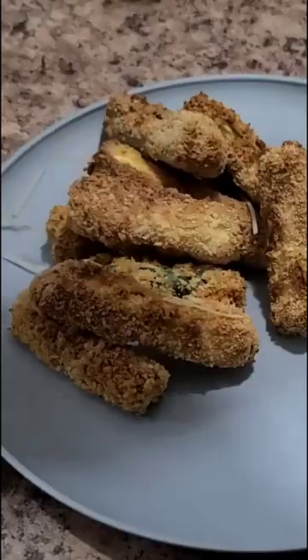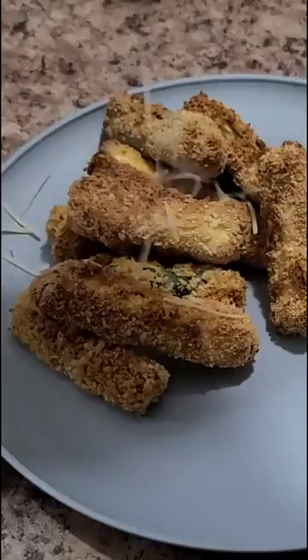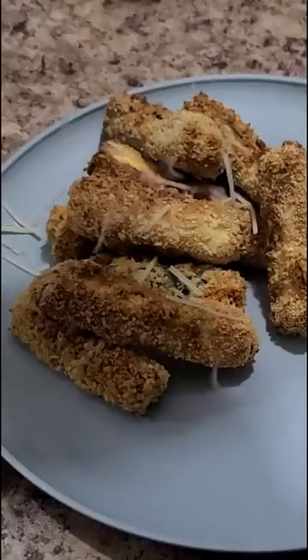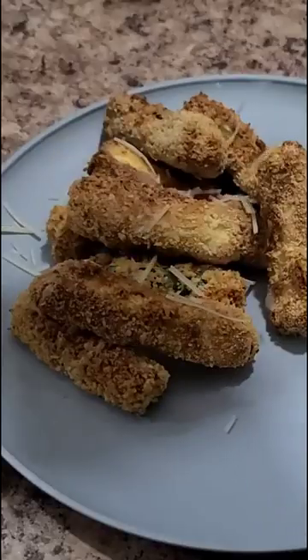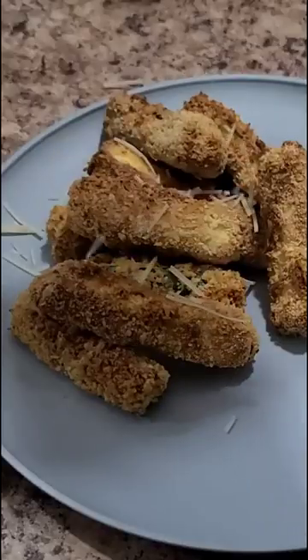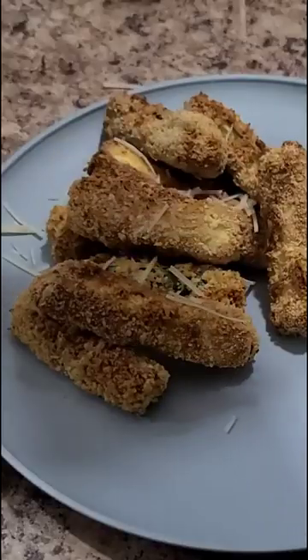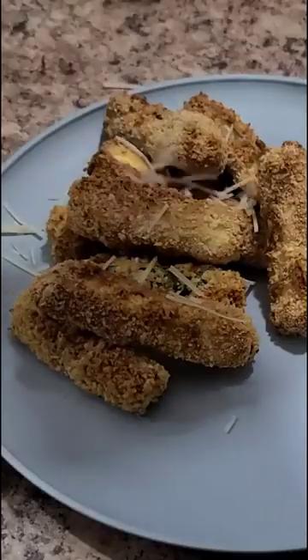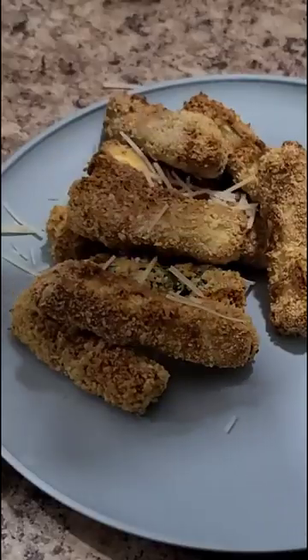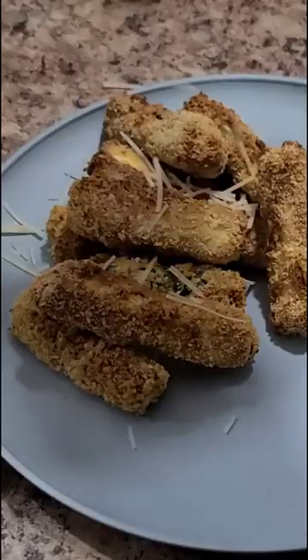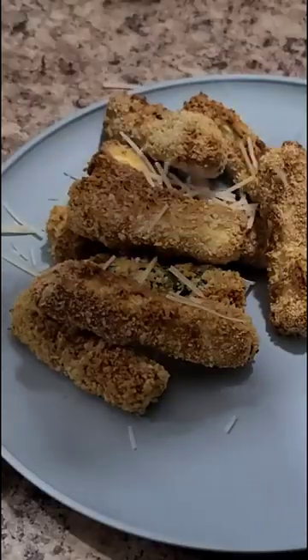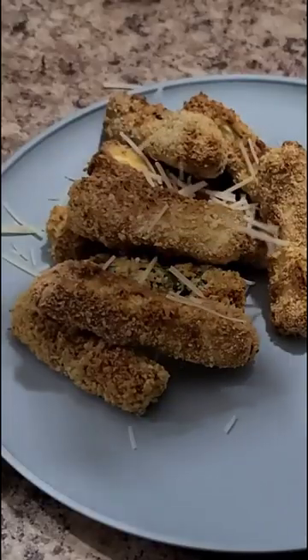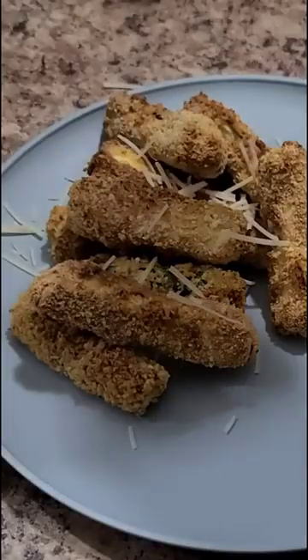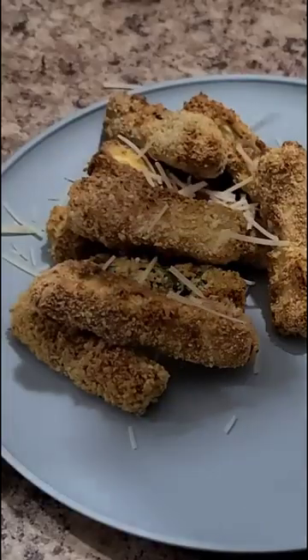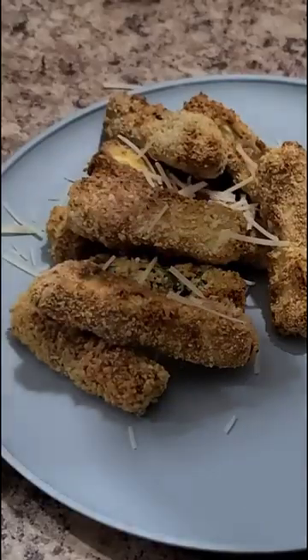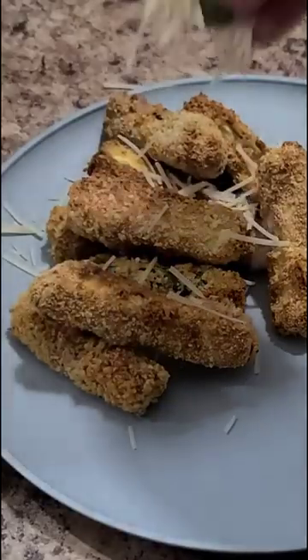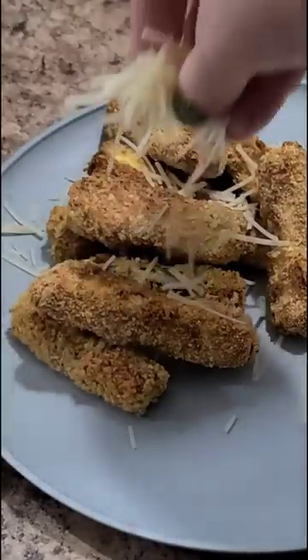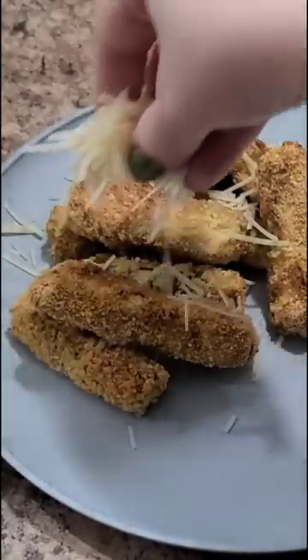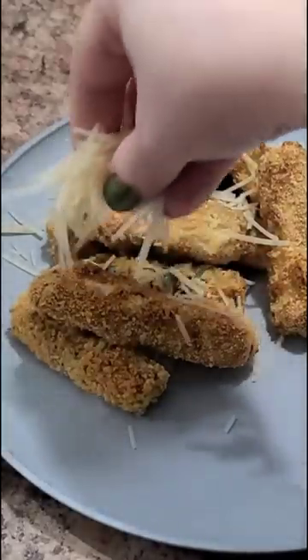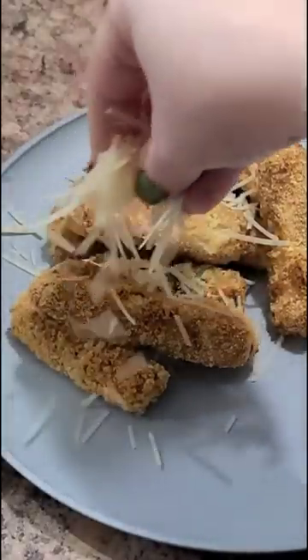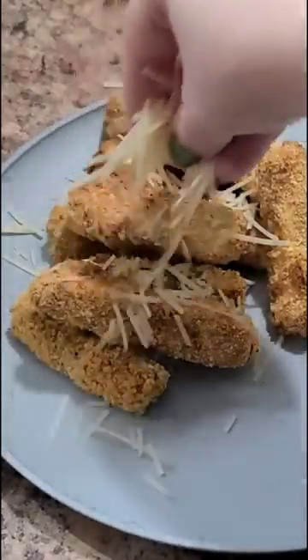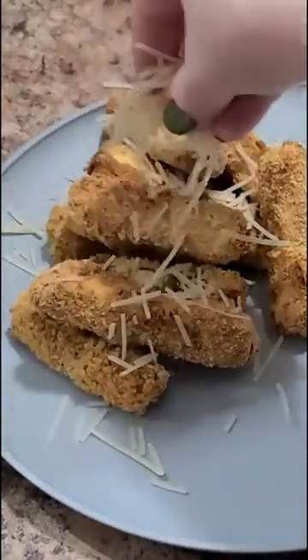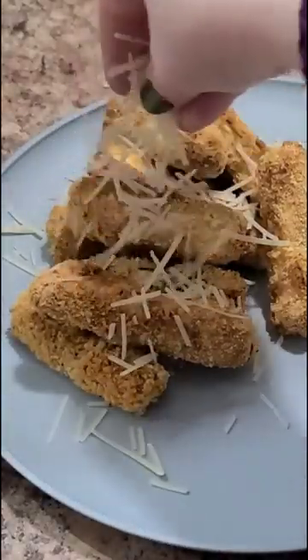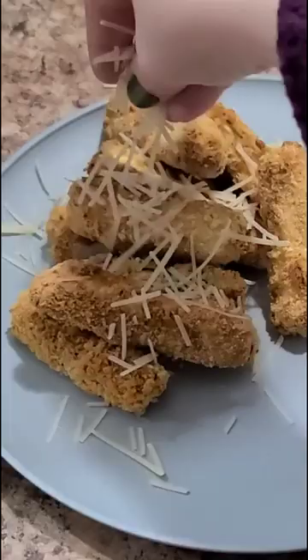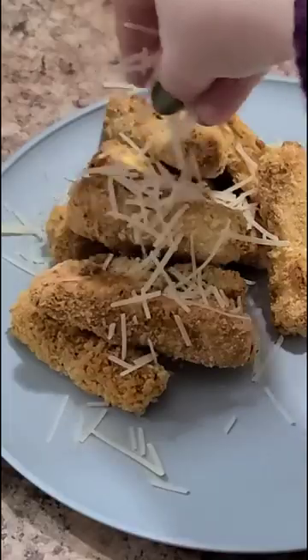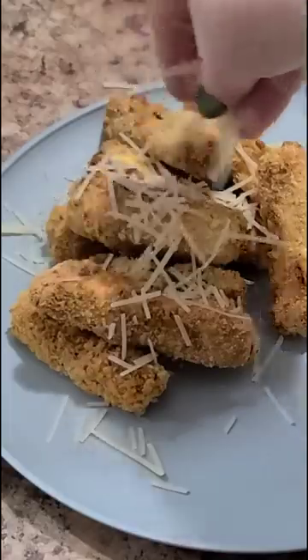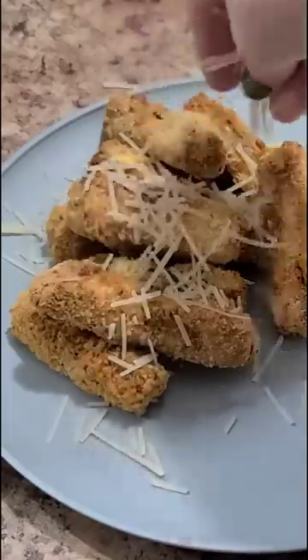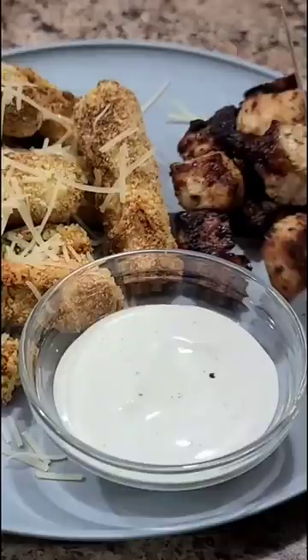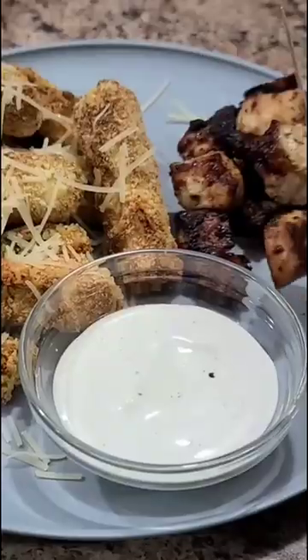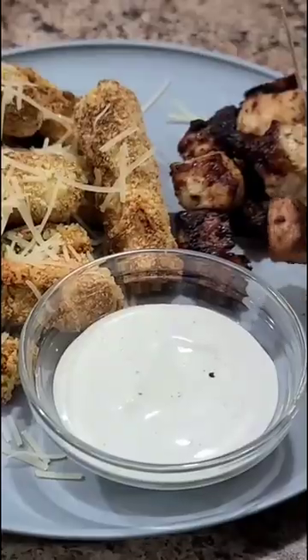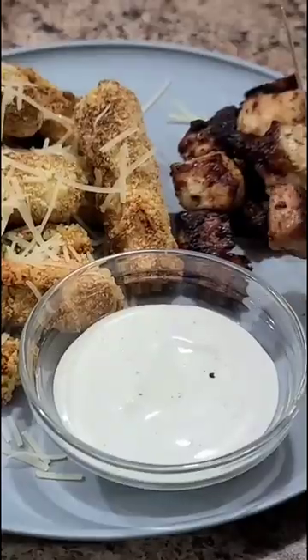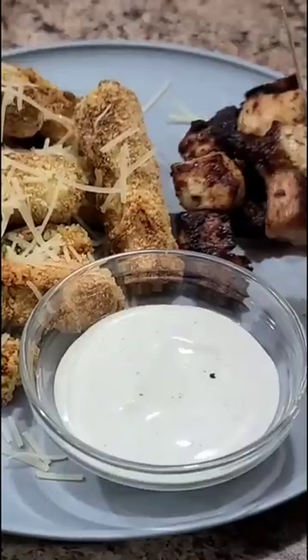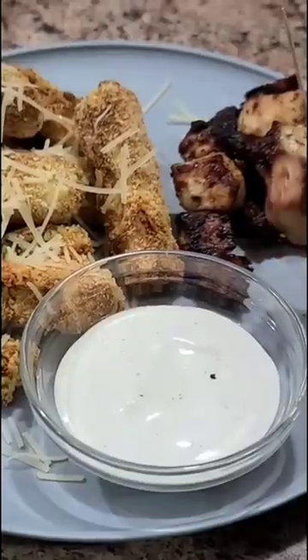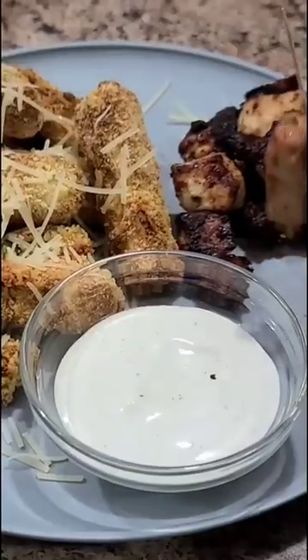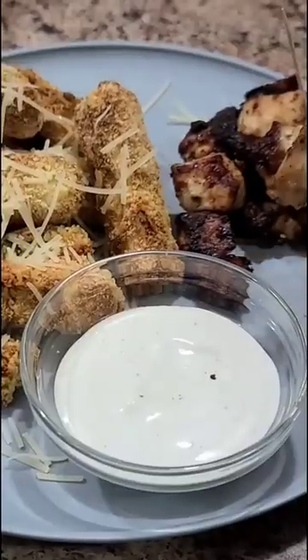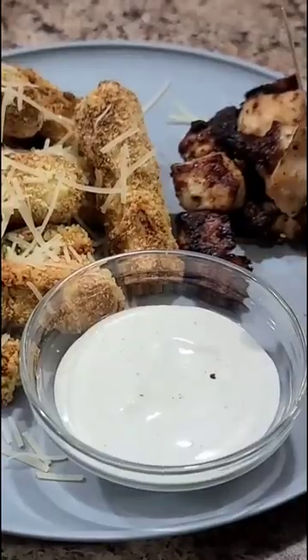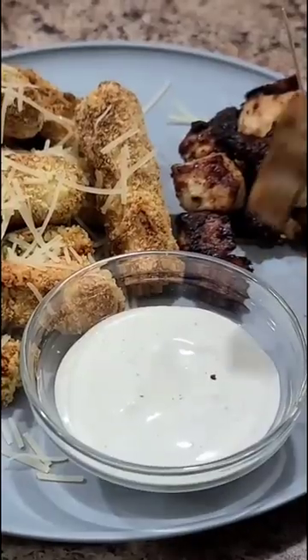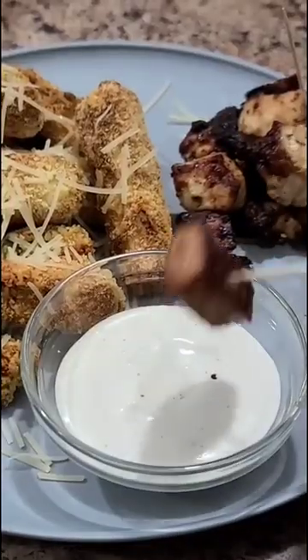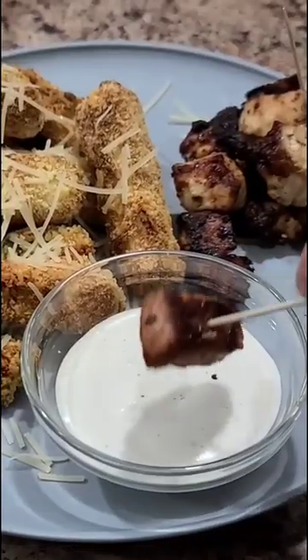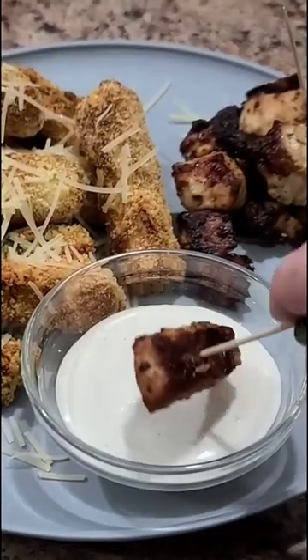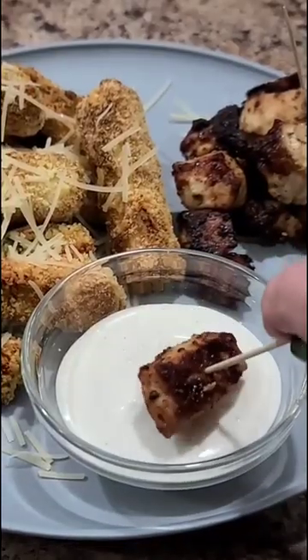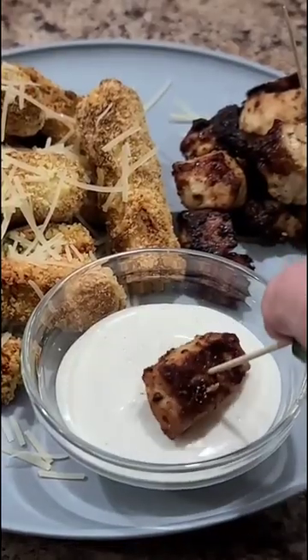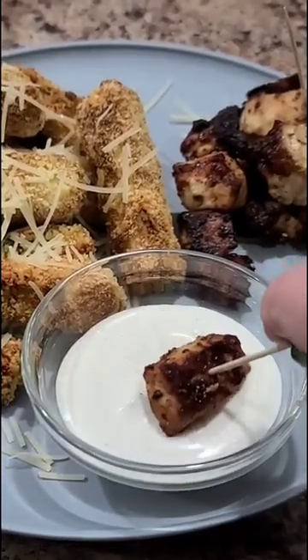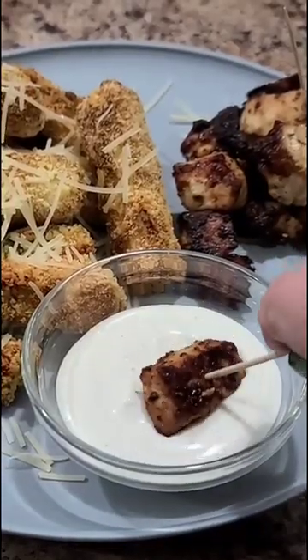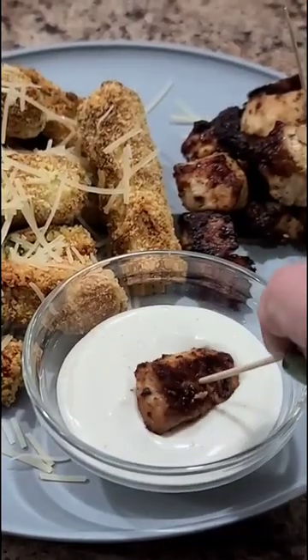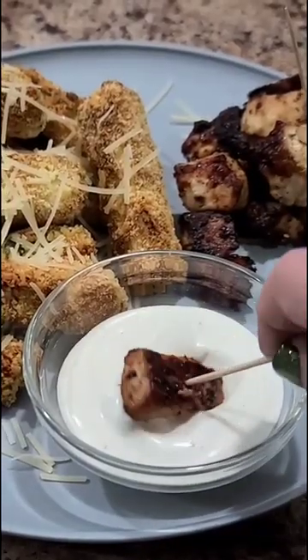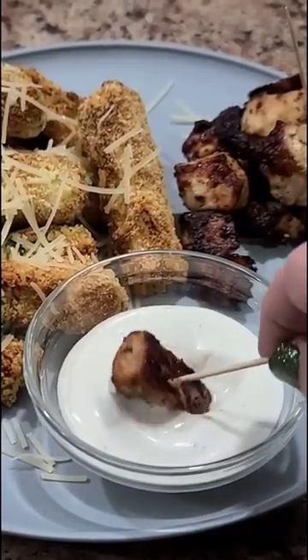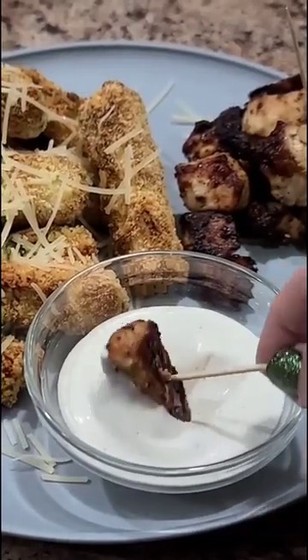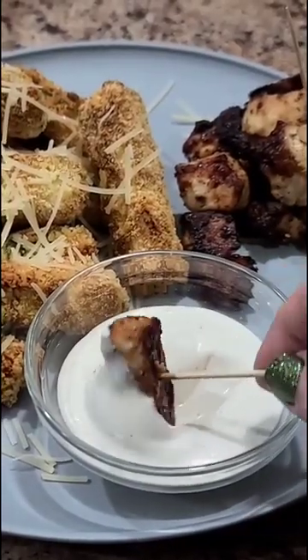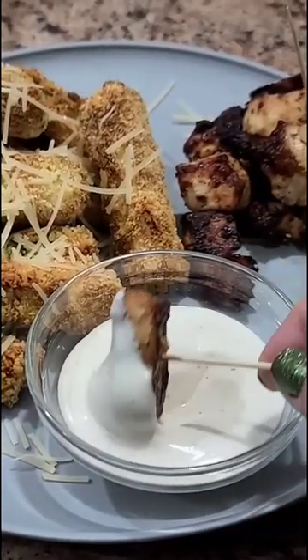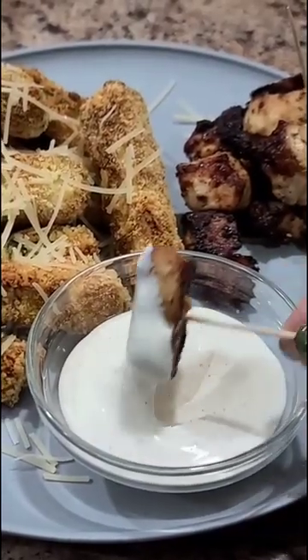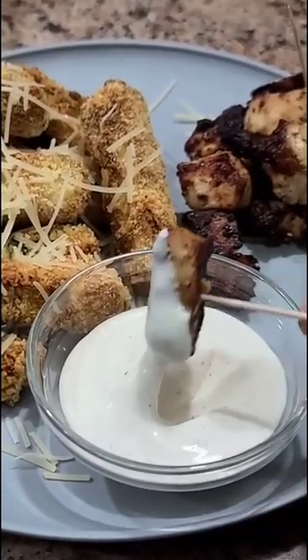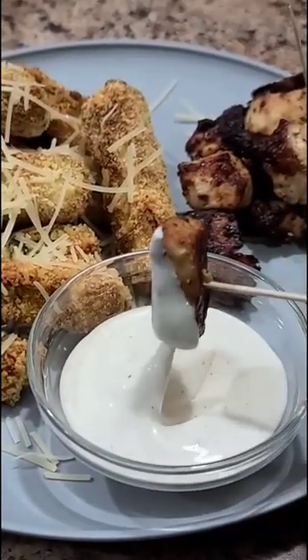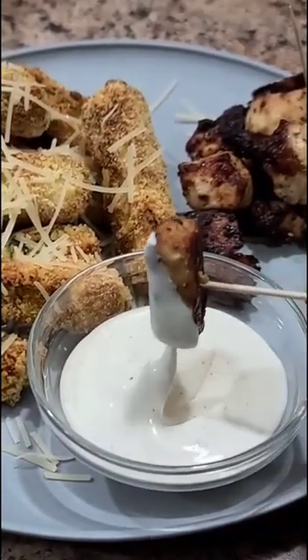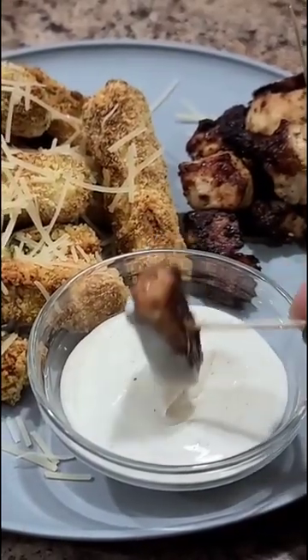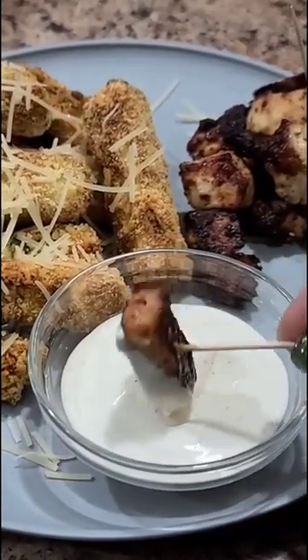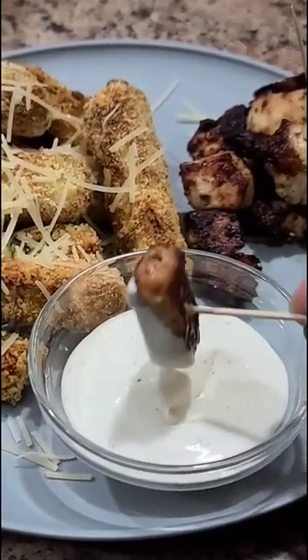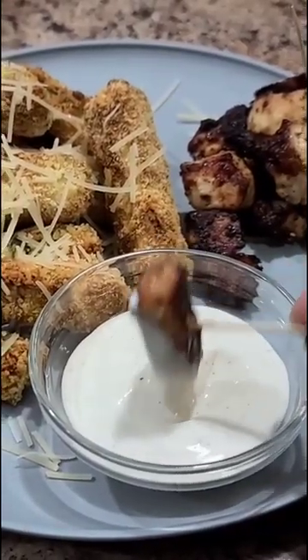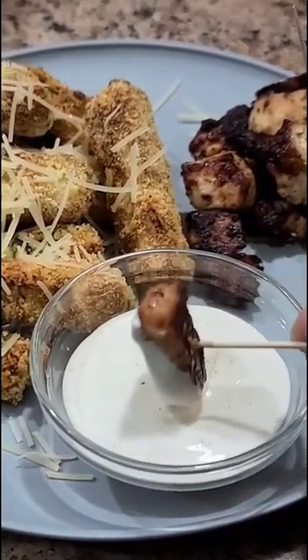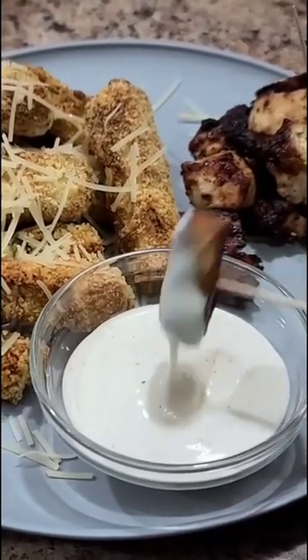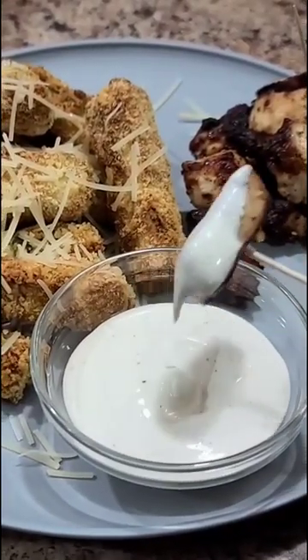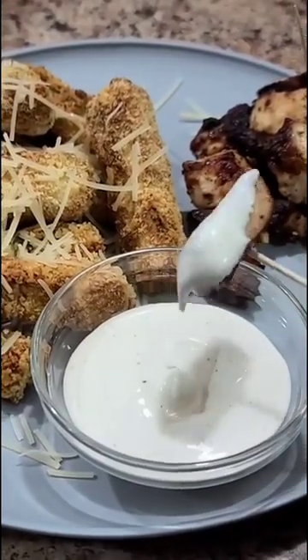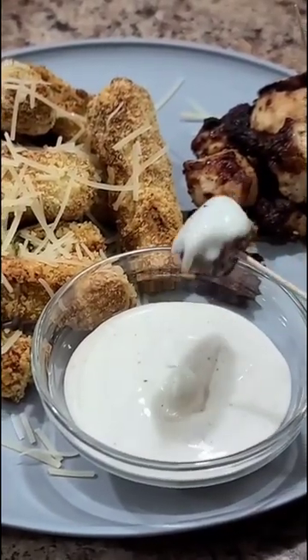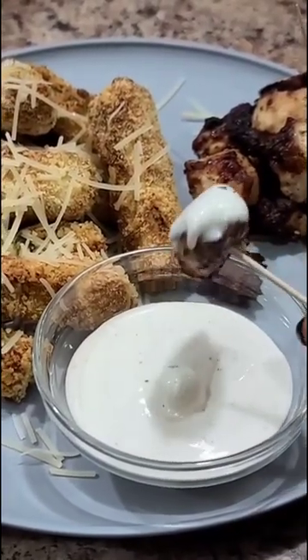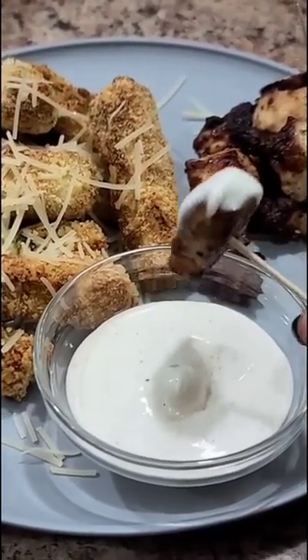When they come out, sprinkle on some parmesan cheese. Serve with your favorite dipping sauce and a little bit of ranch and you're good to go. These are so good.